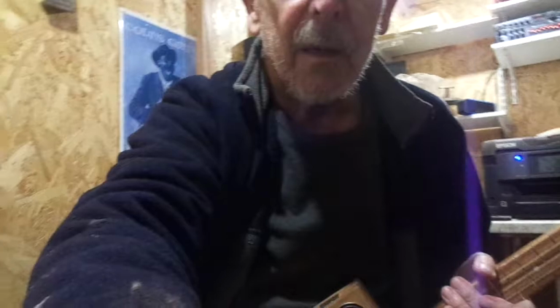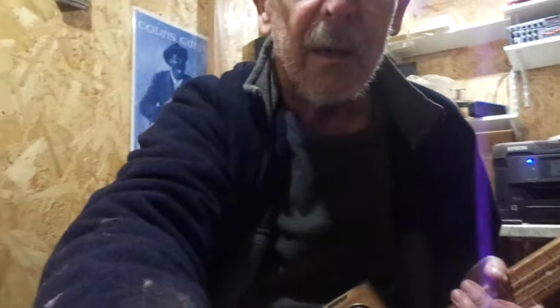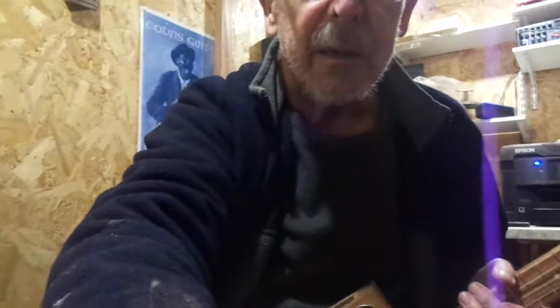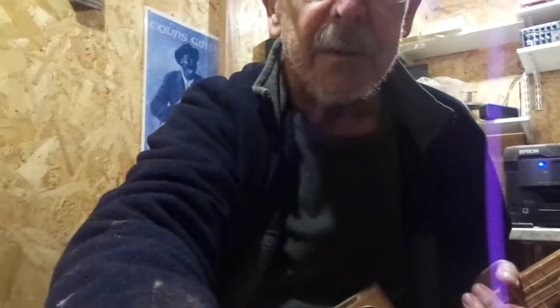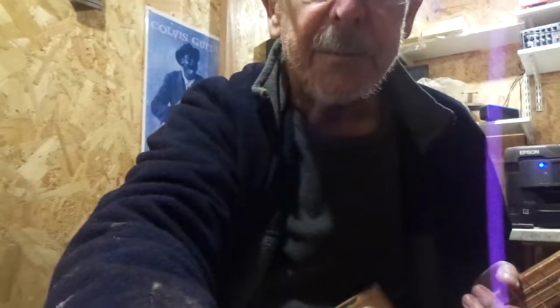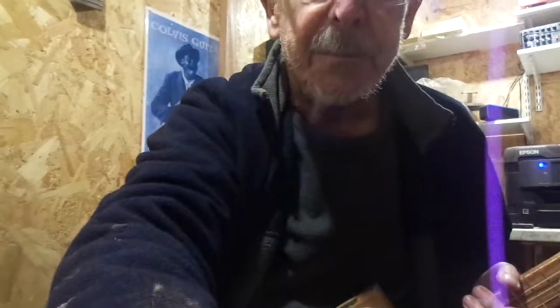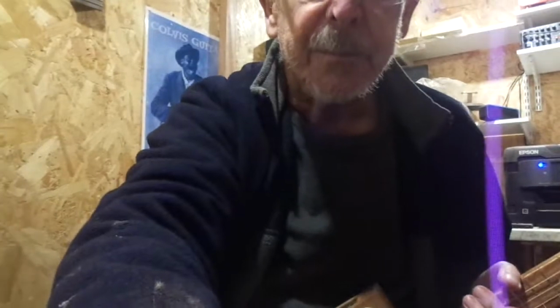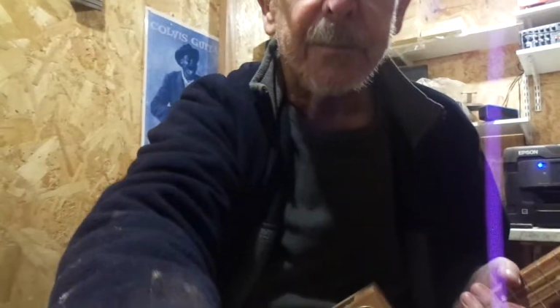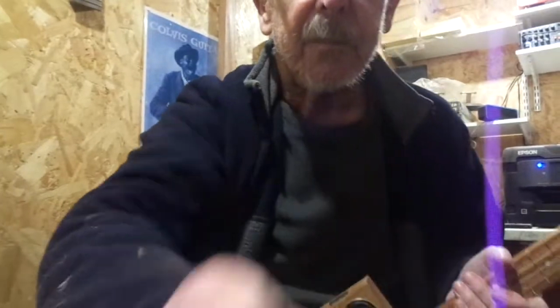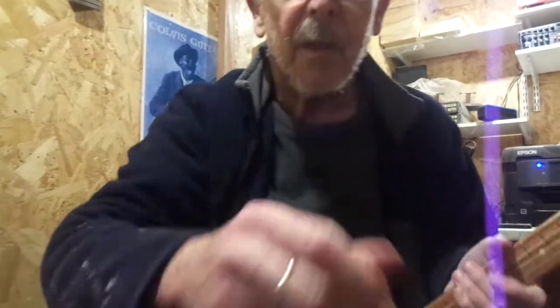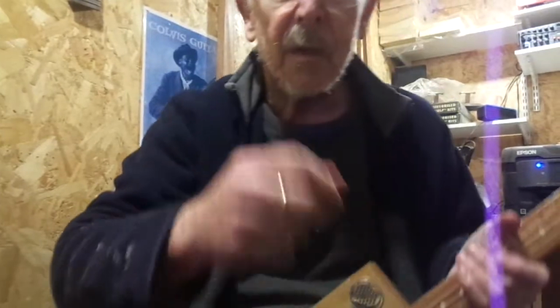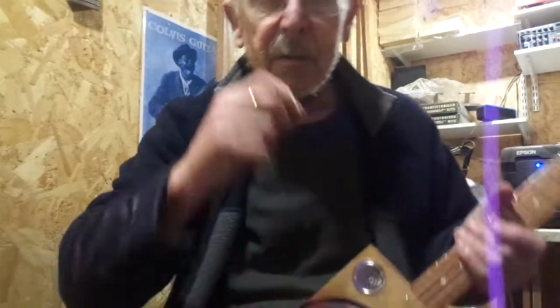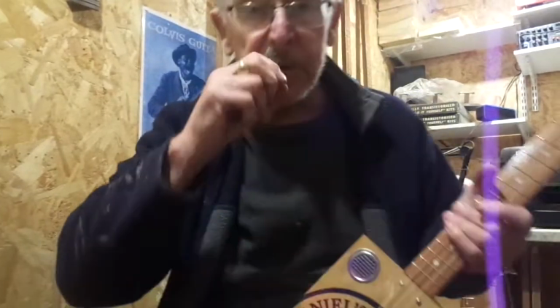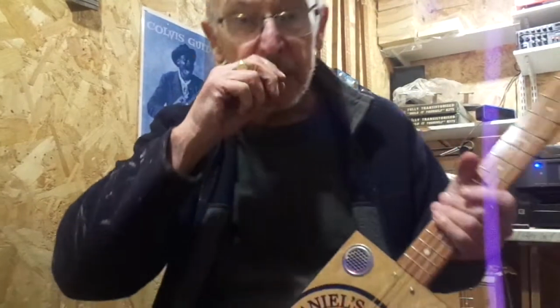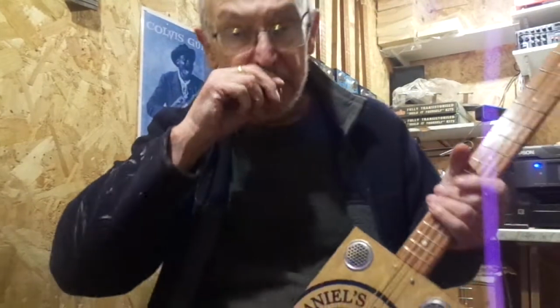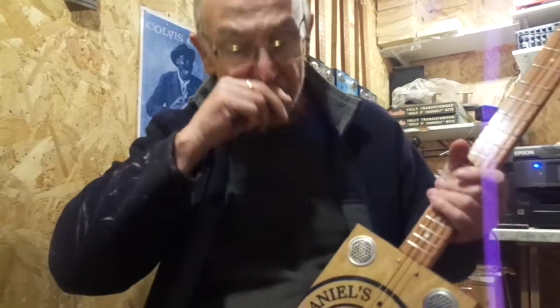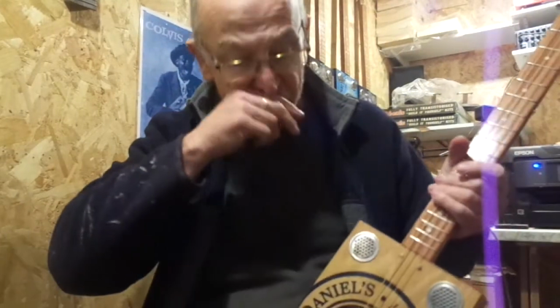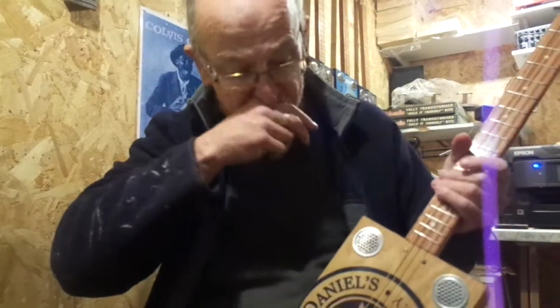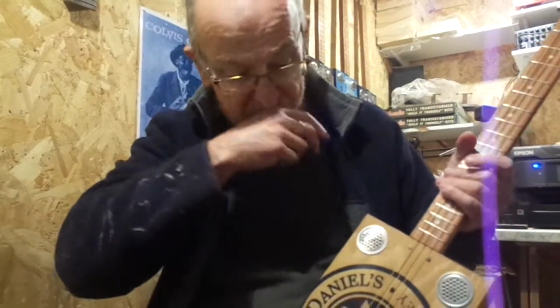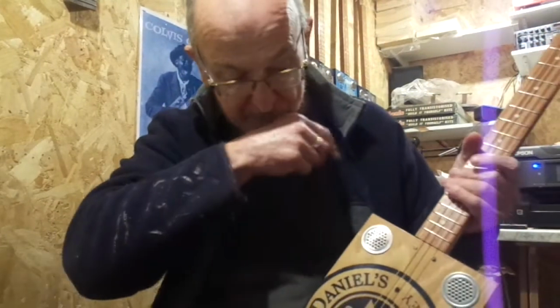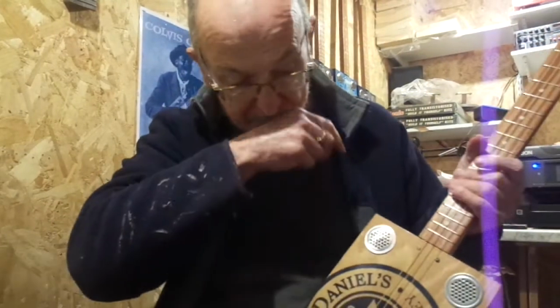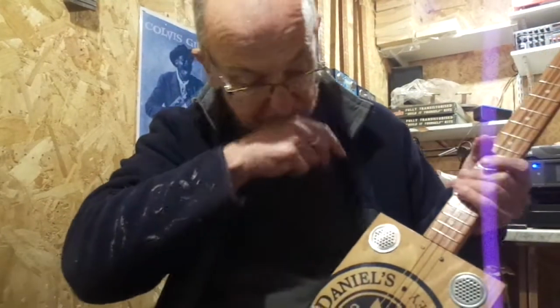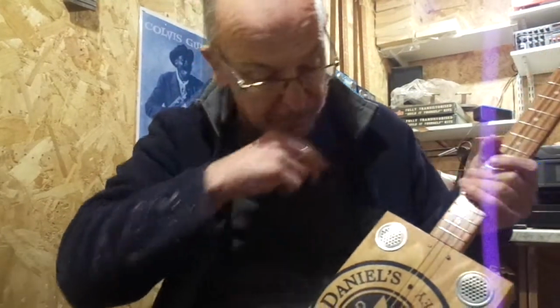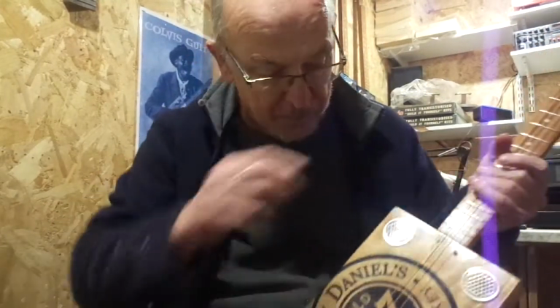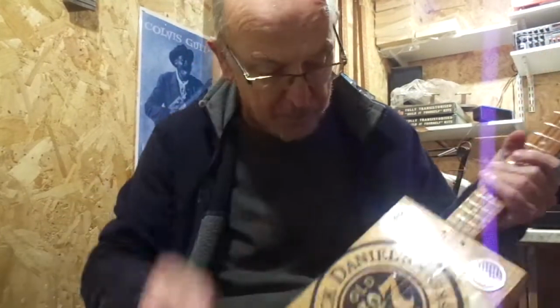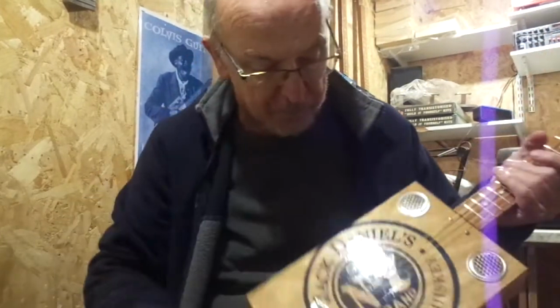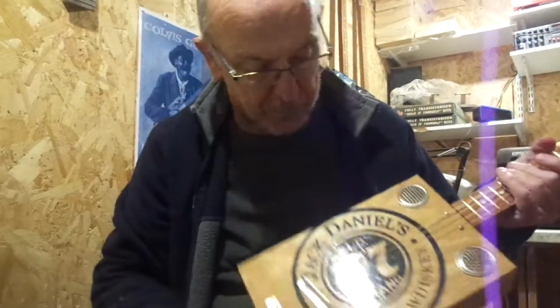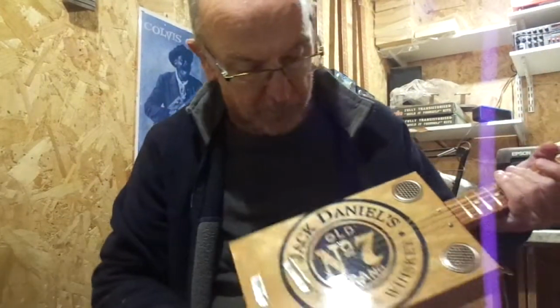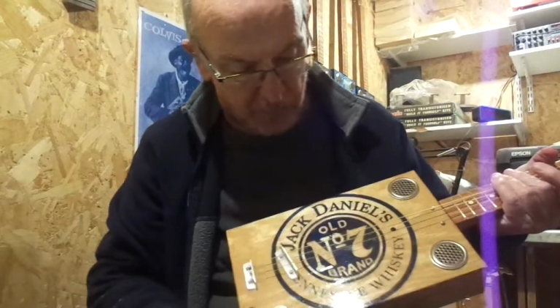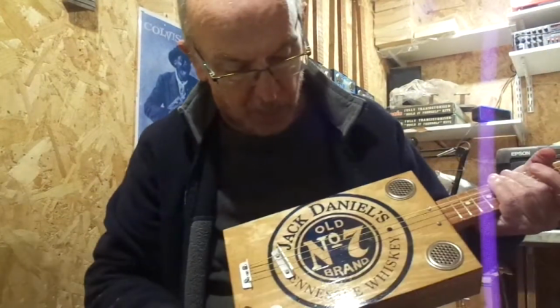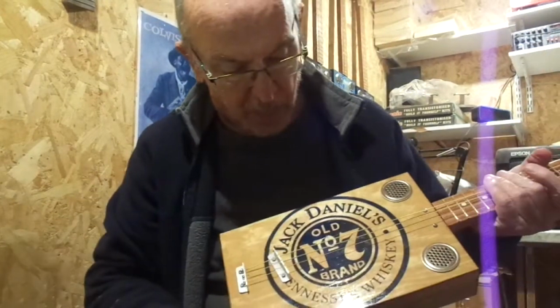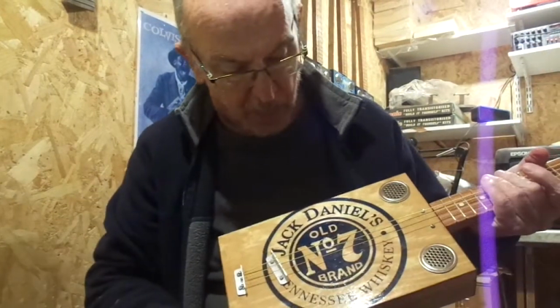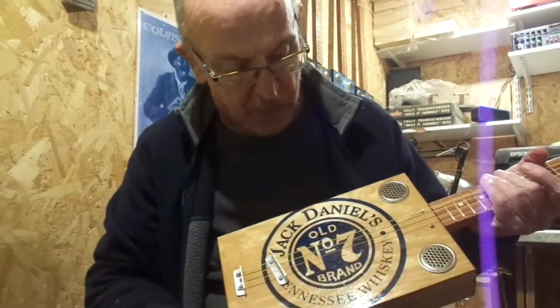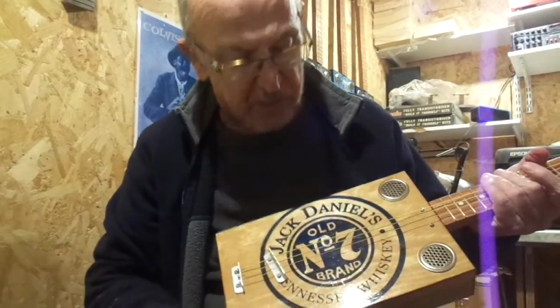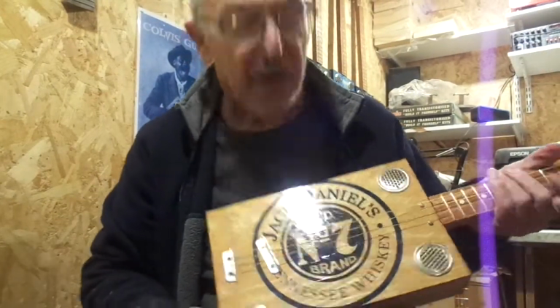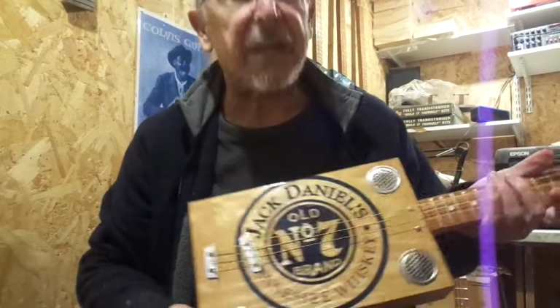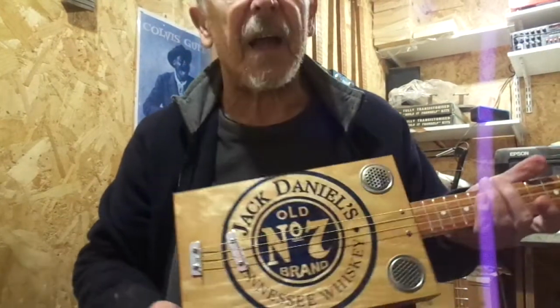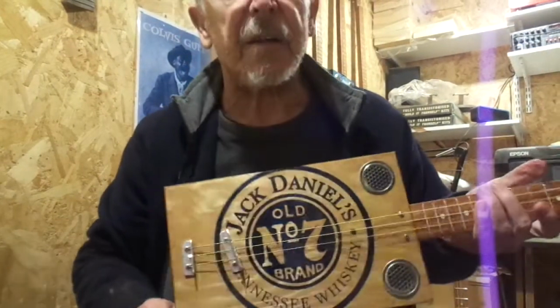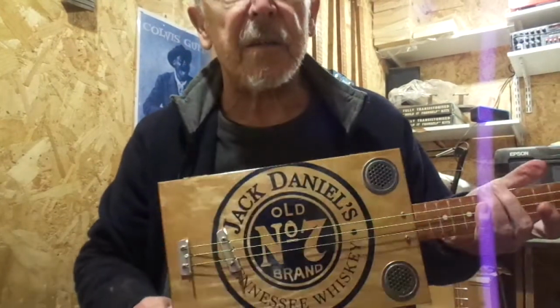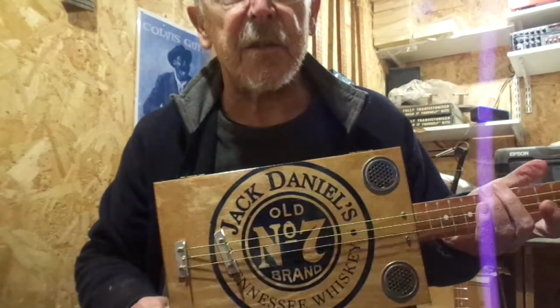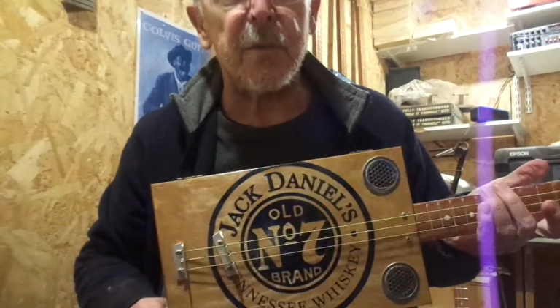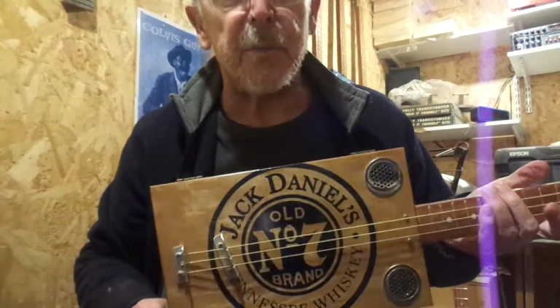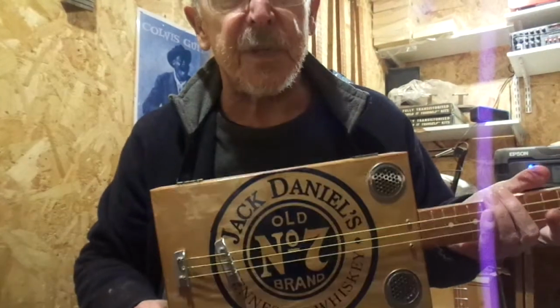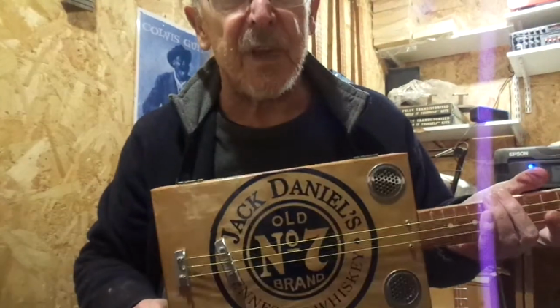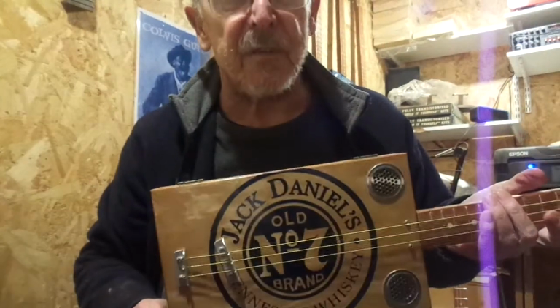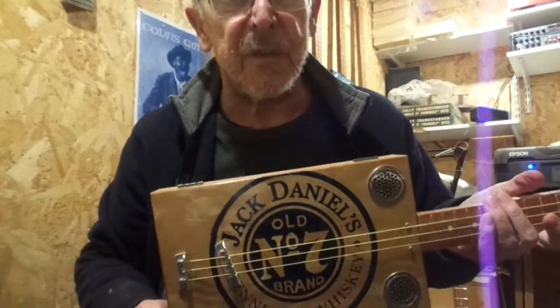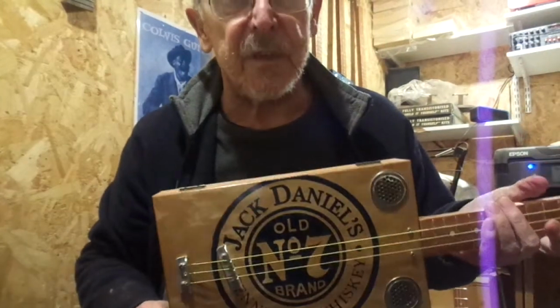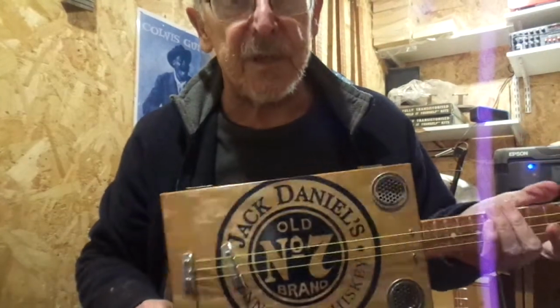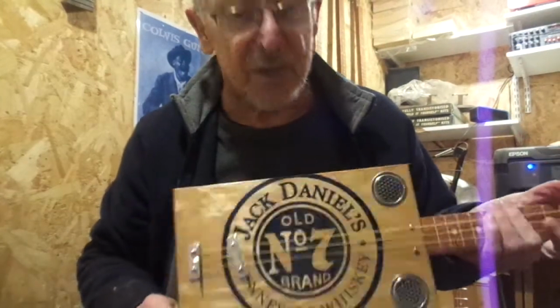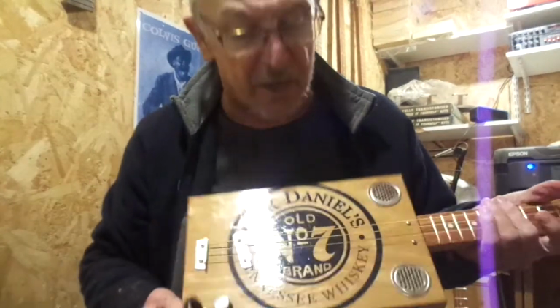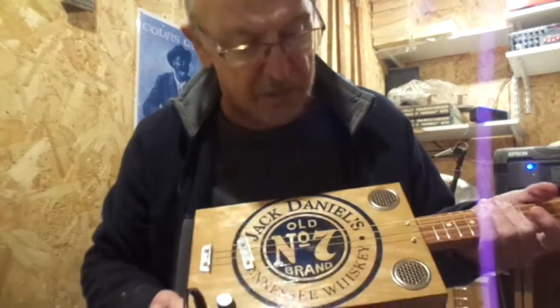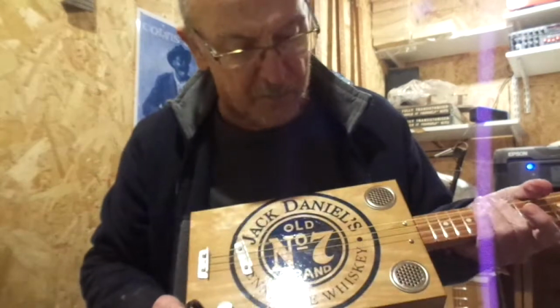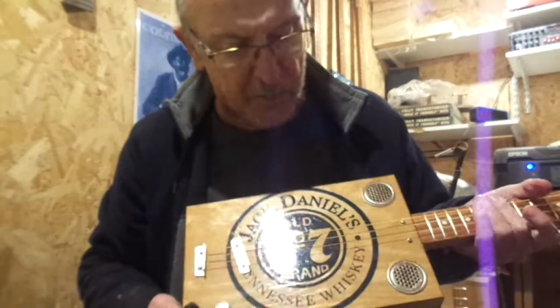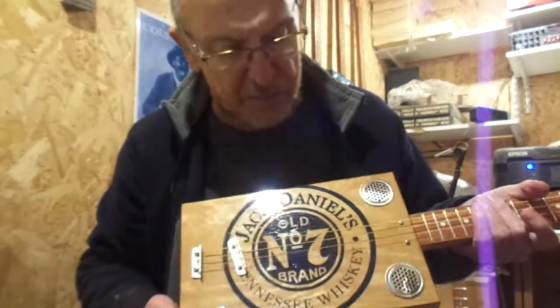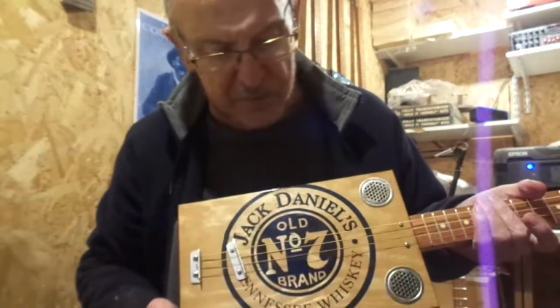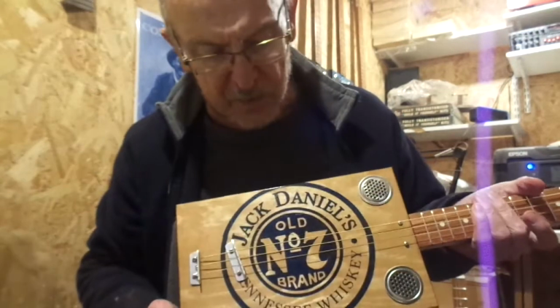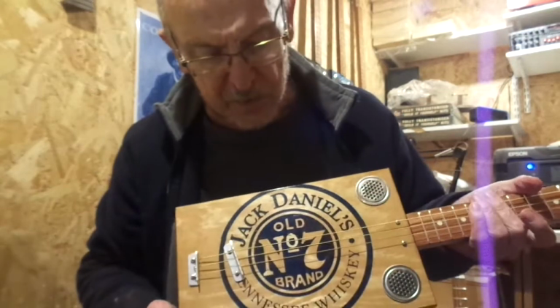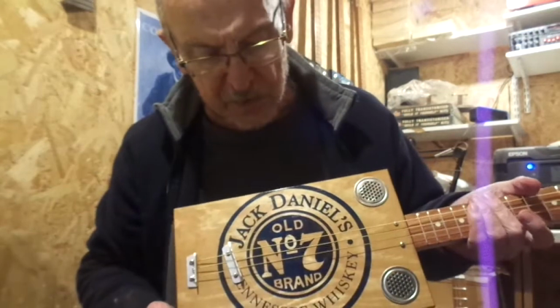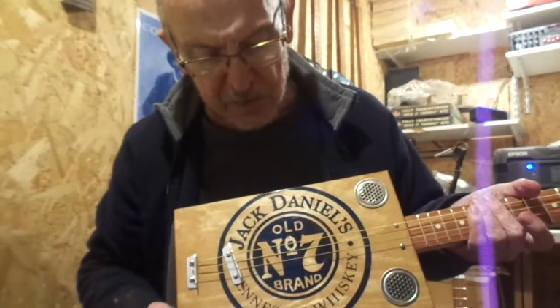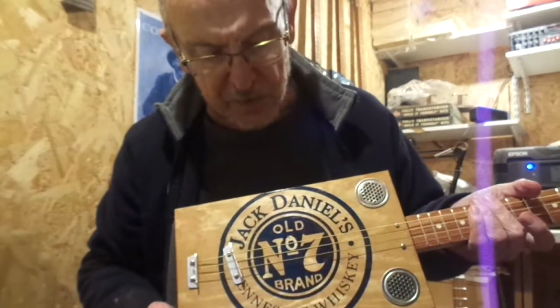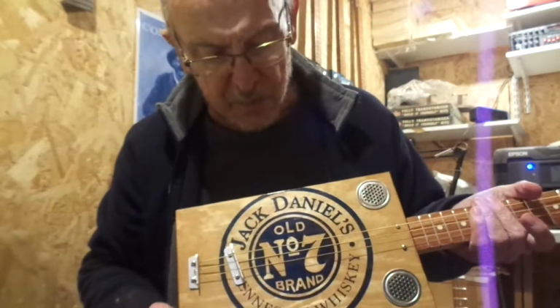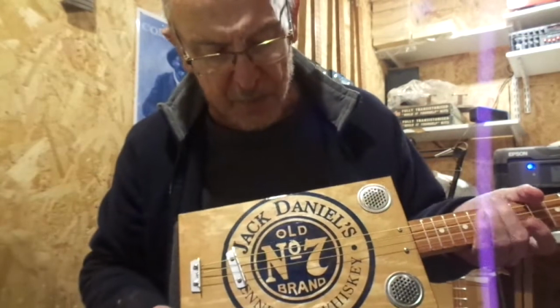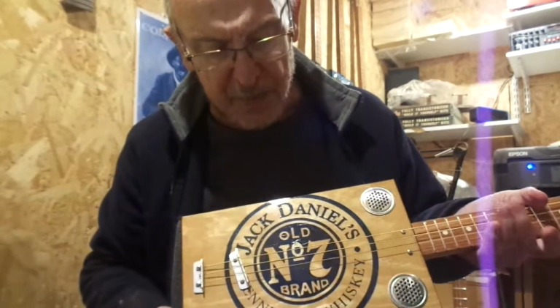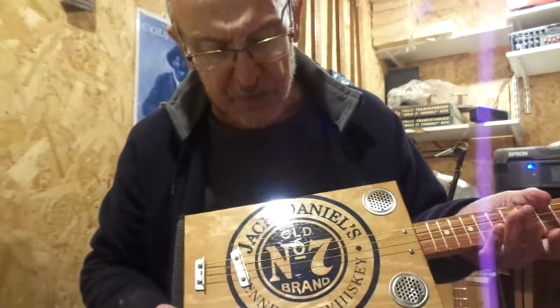Hi, today I've got for you the Jack Daniels No. 7 design. I made a few of these in the past.